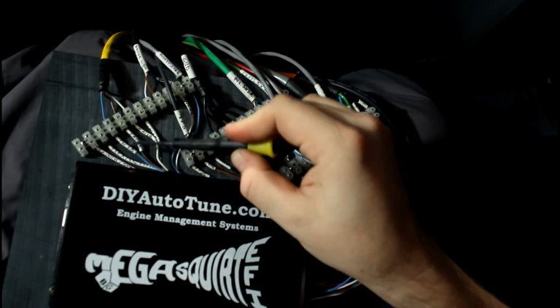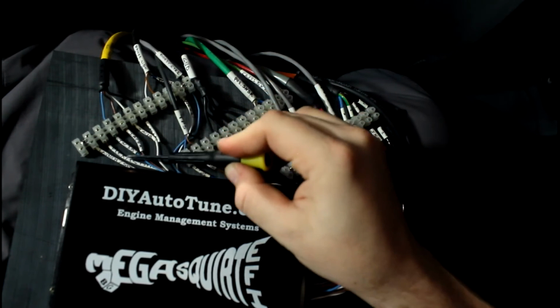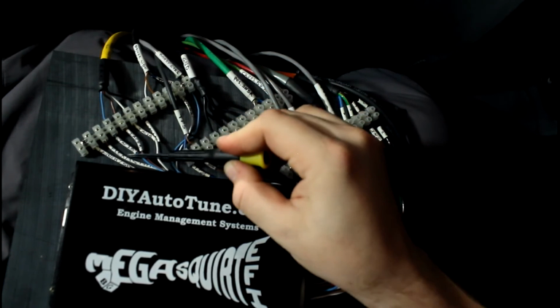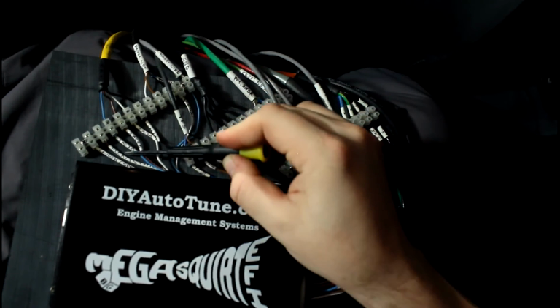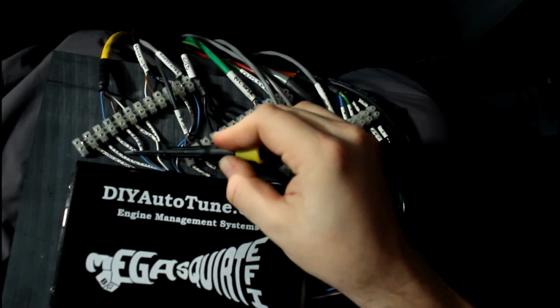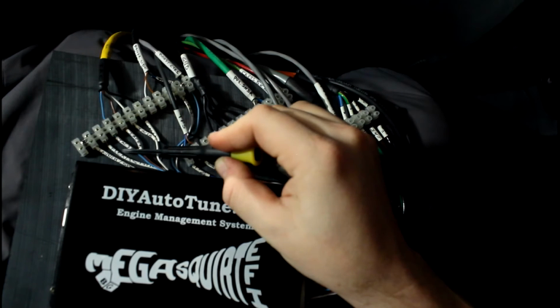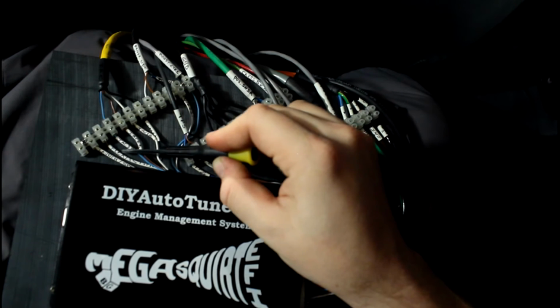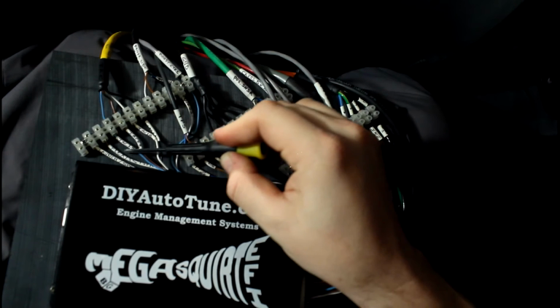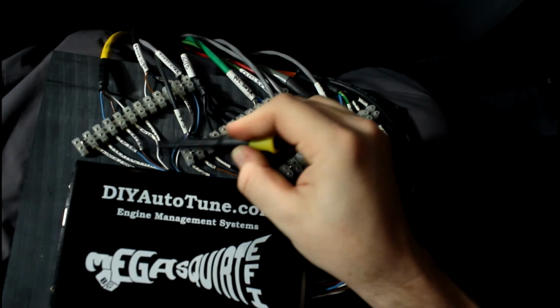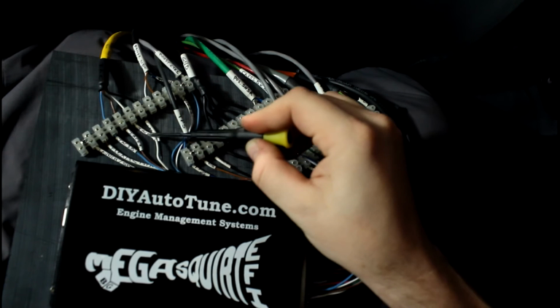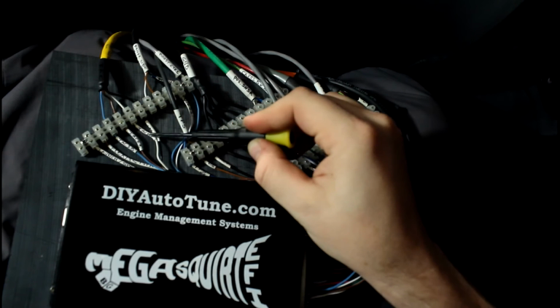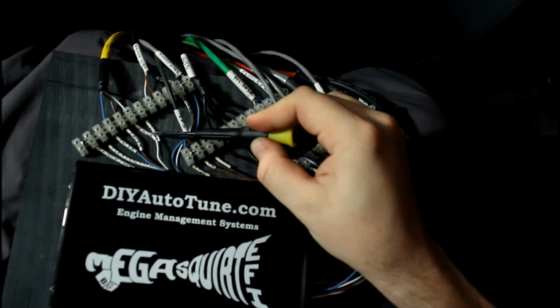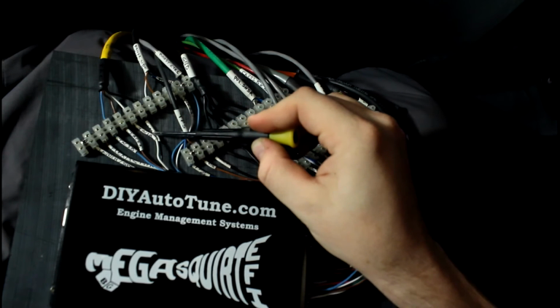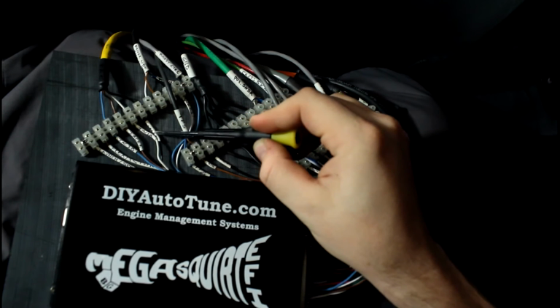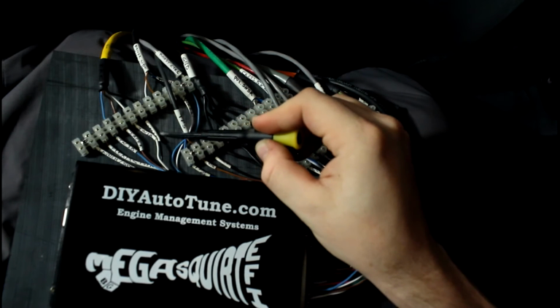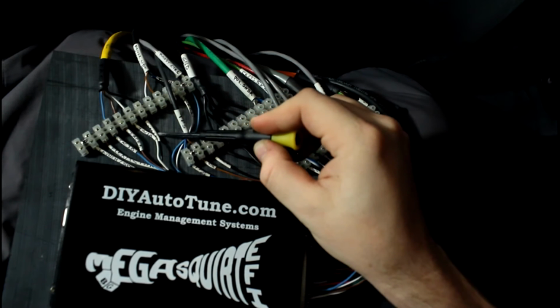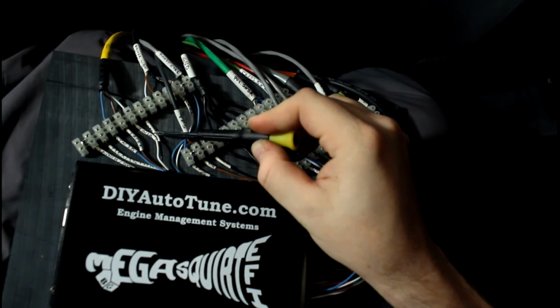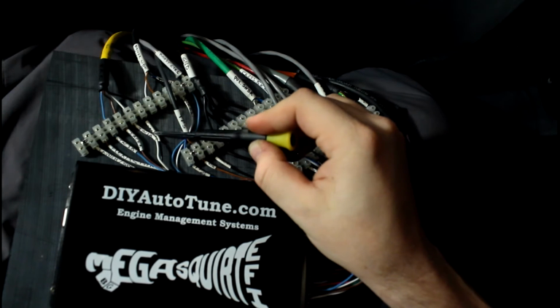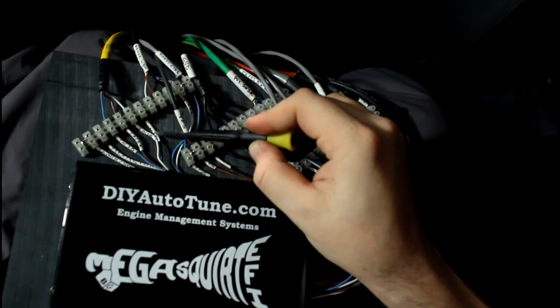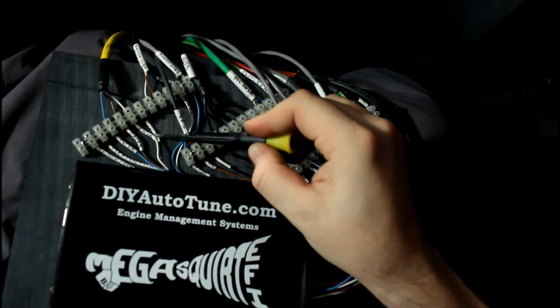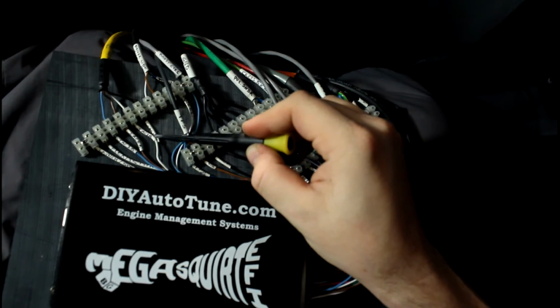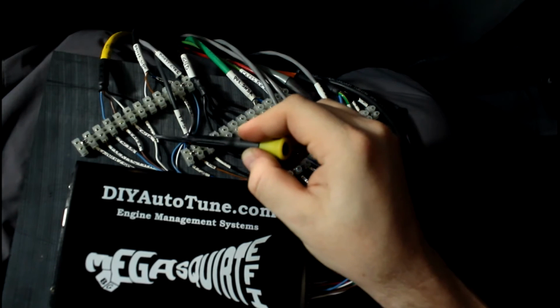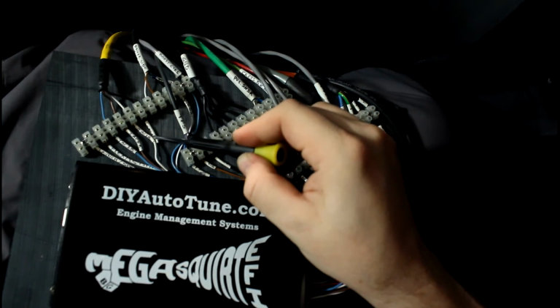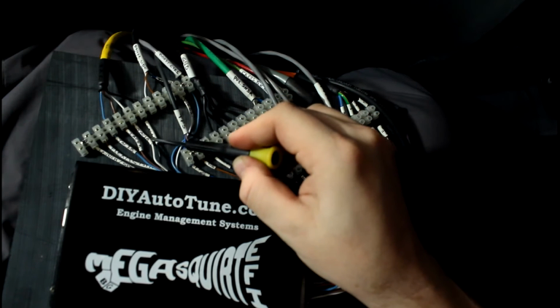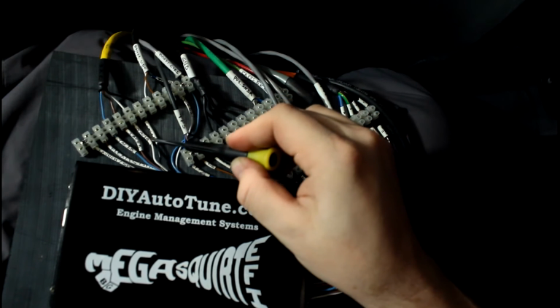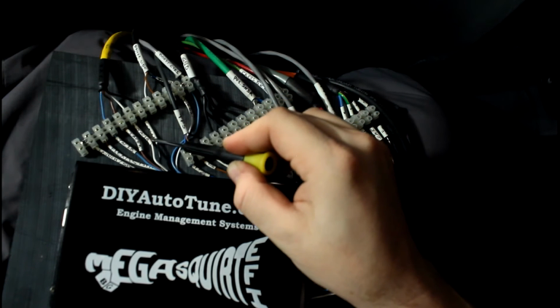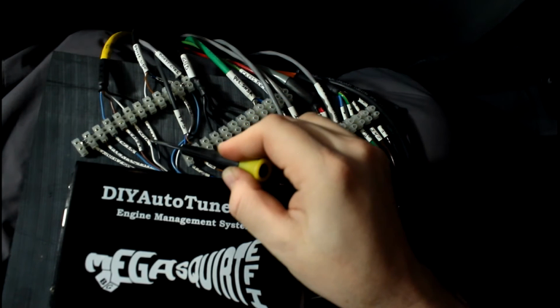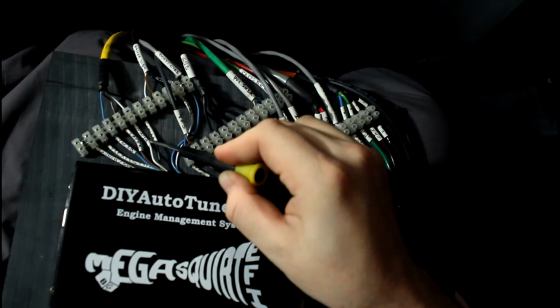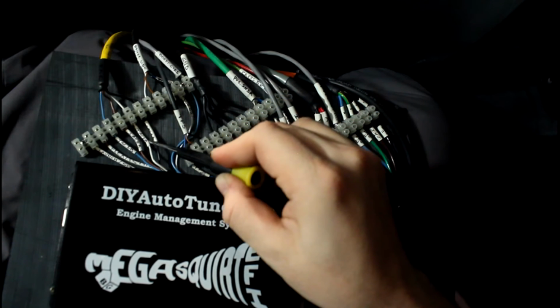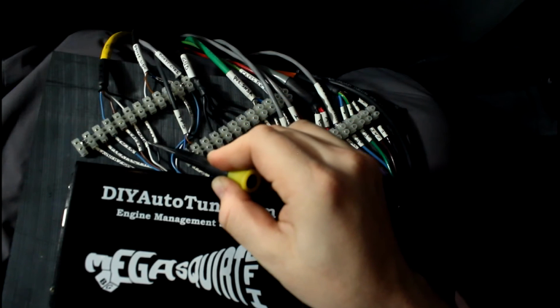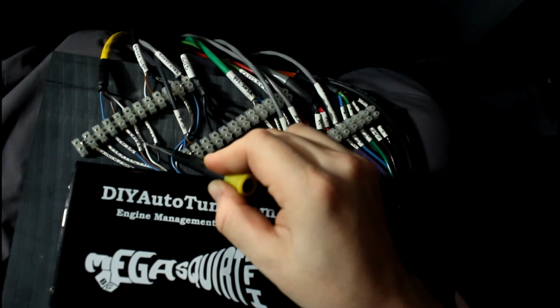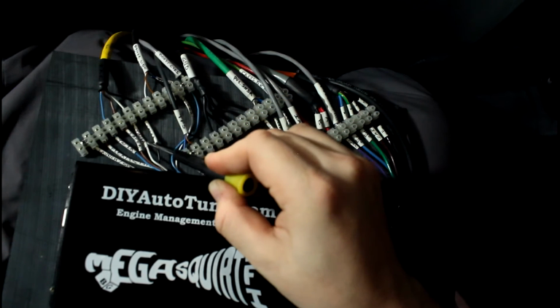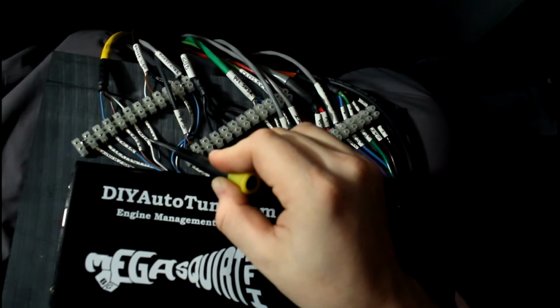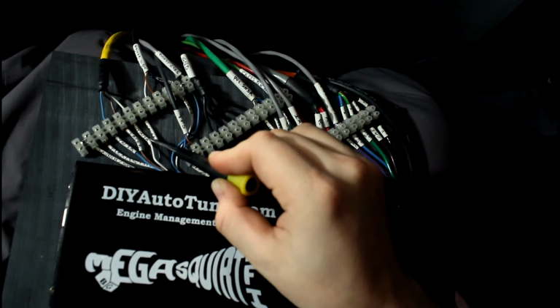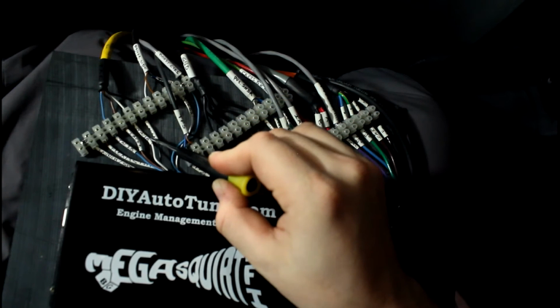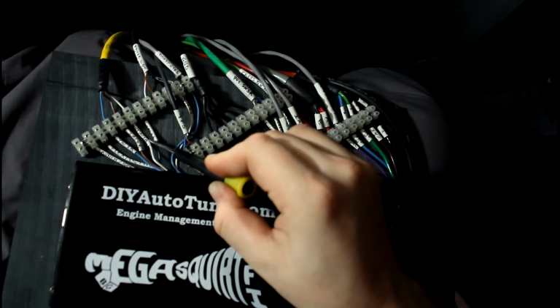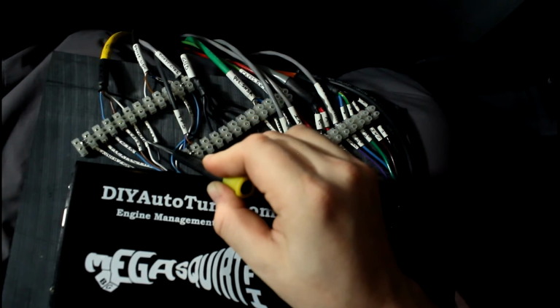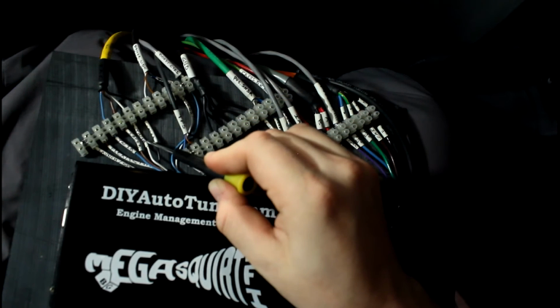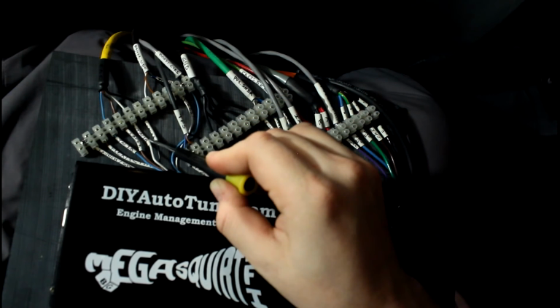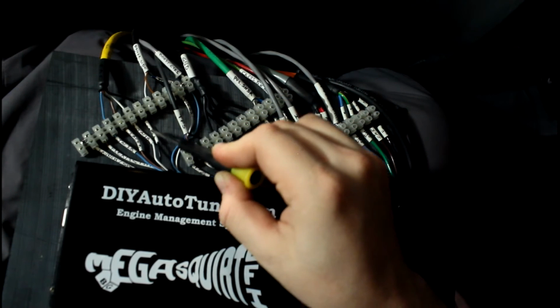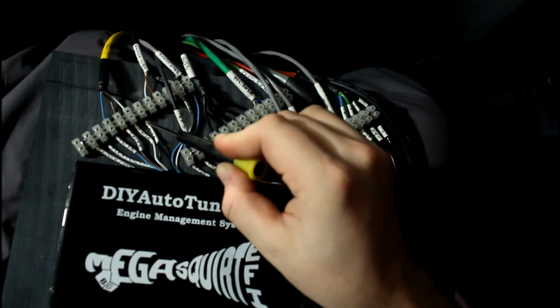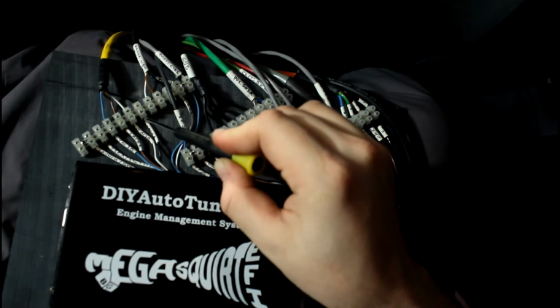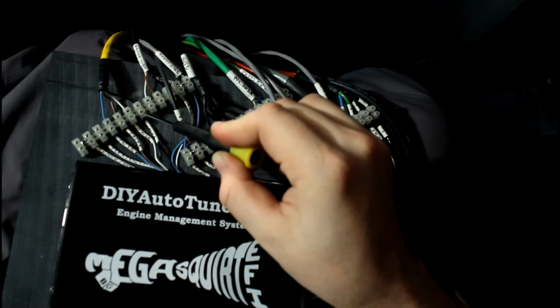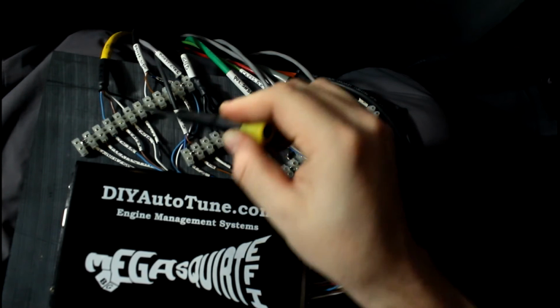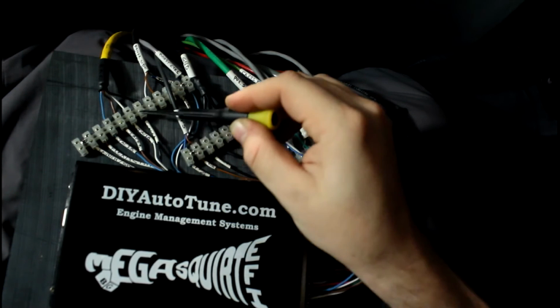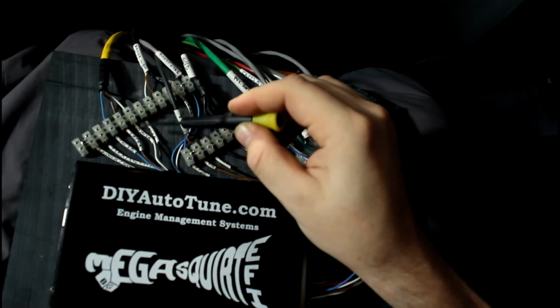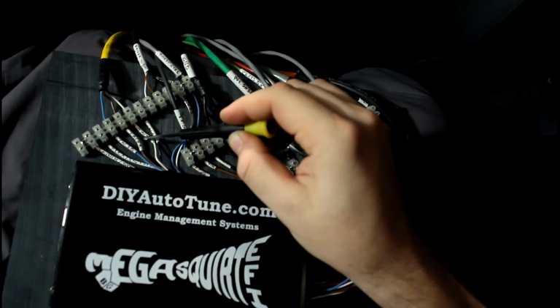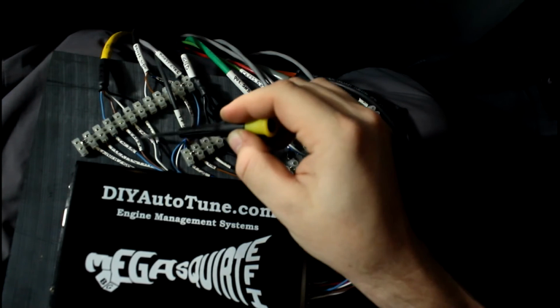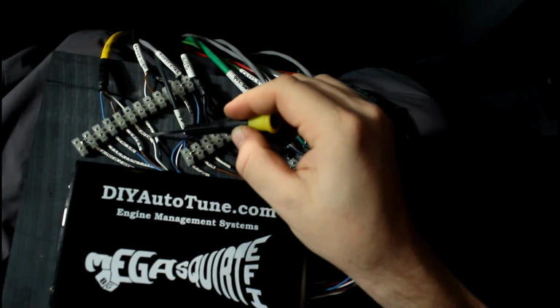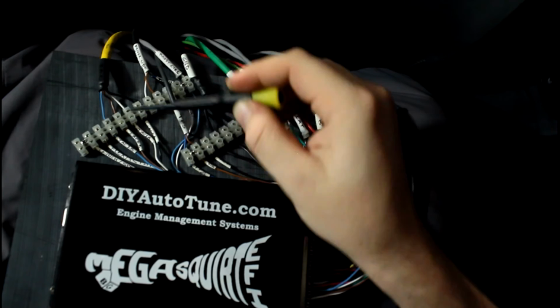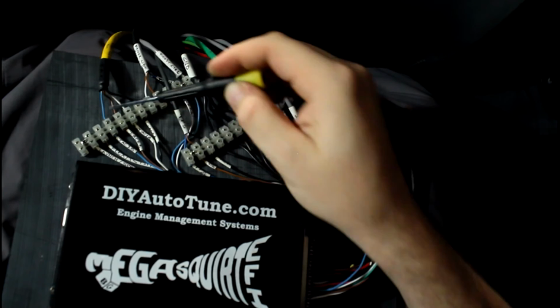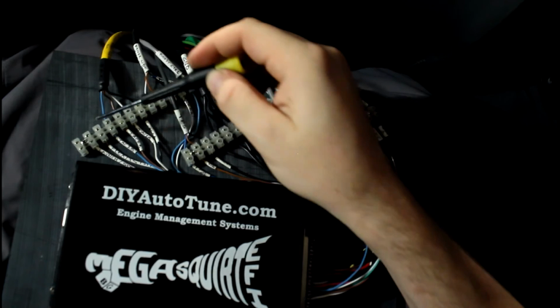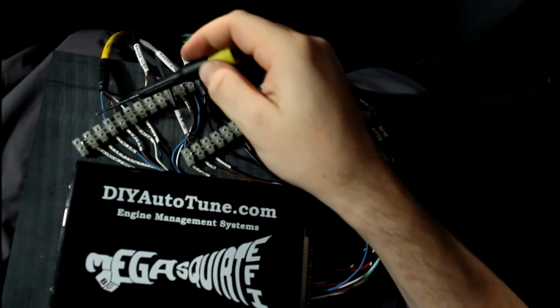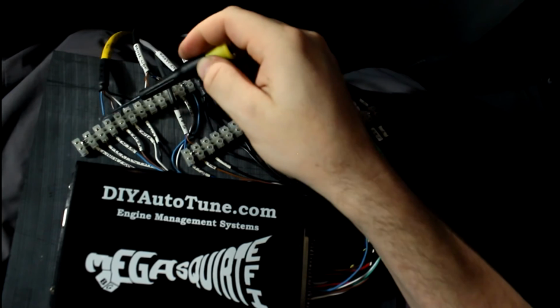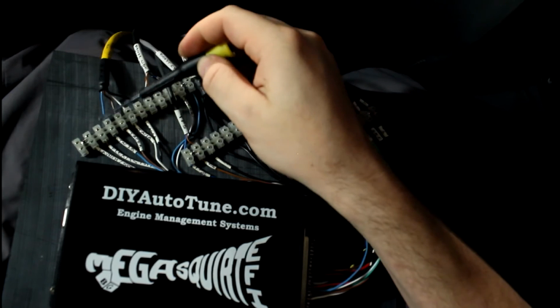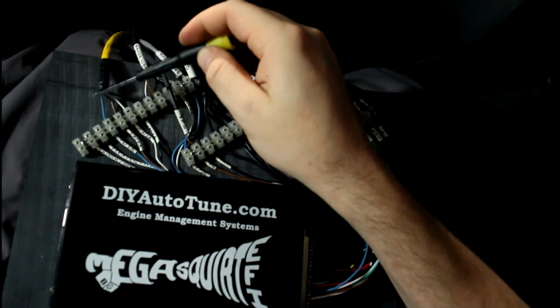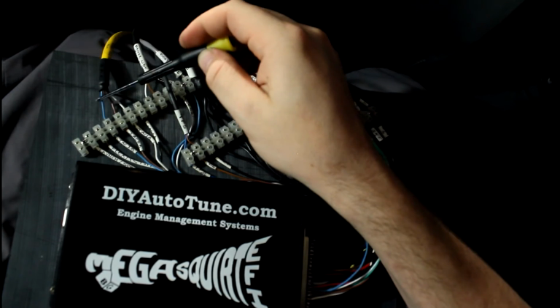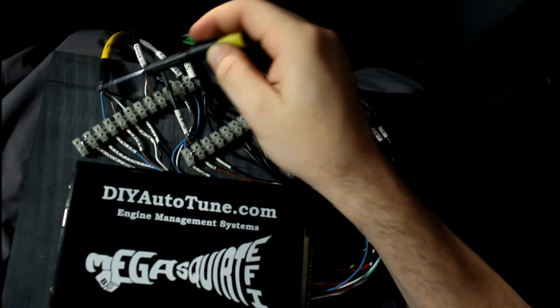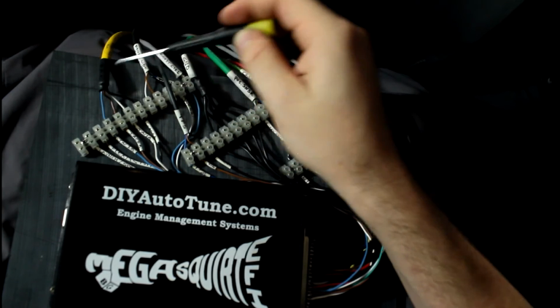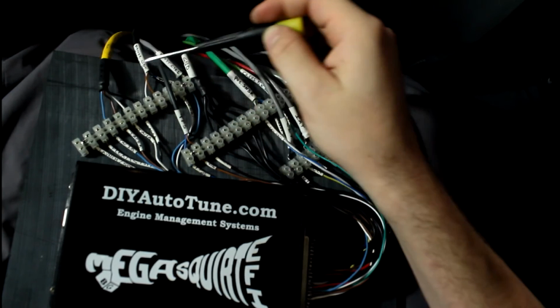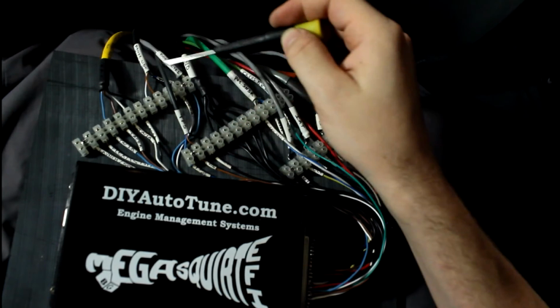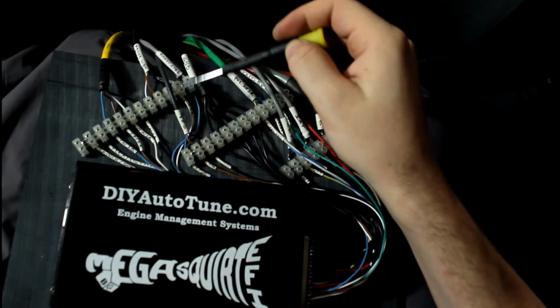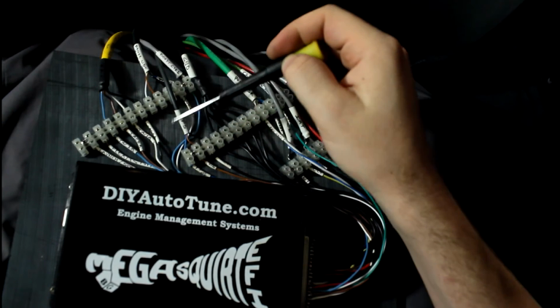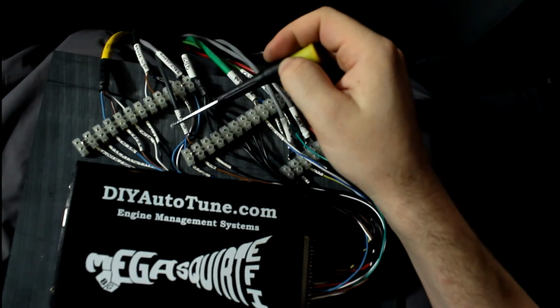I've got my IAC — intake air control — stuff here. It's a stepper motor, so that's why there are four wires here.